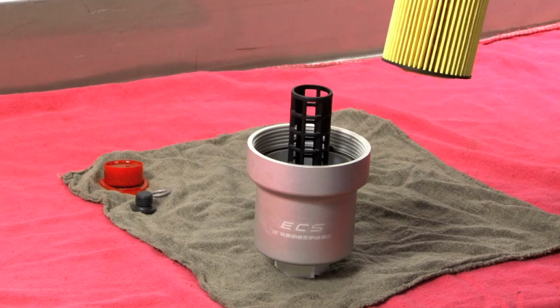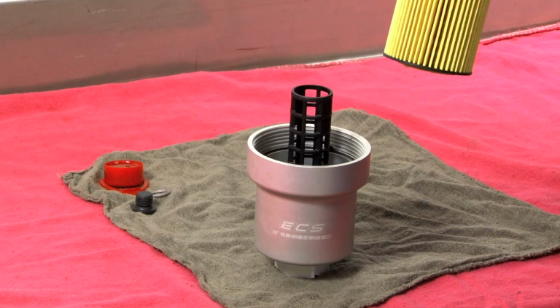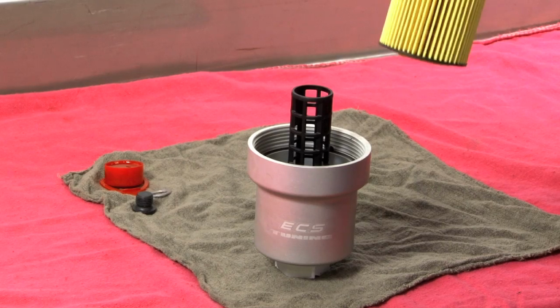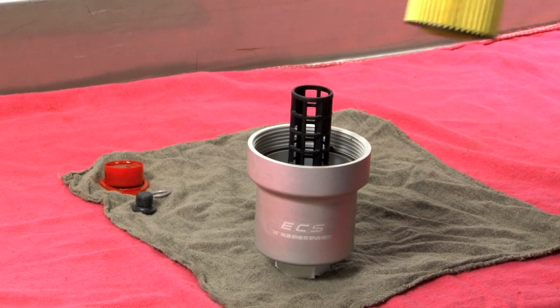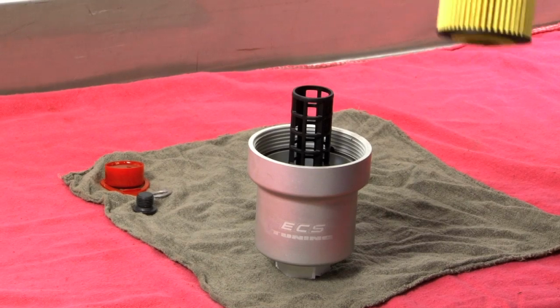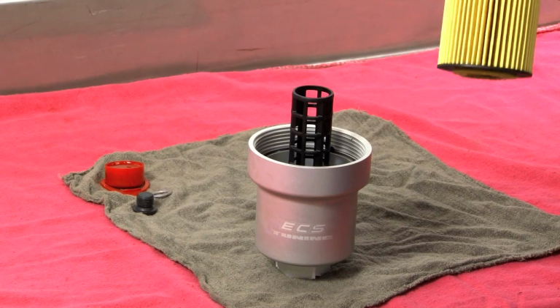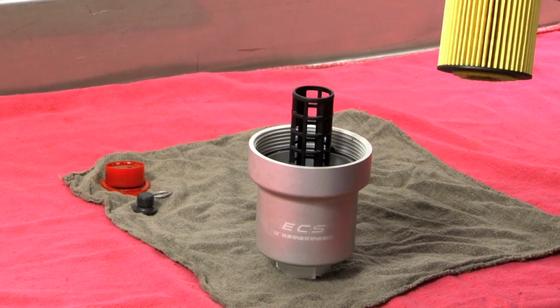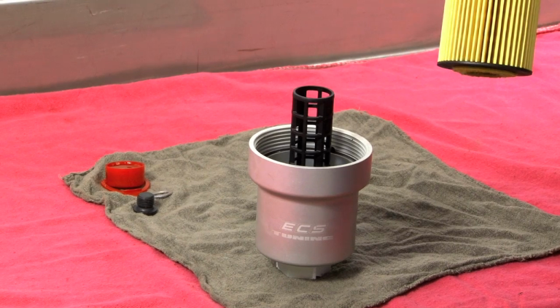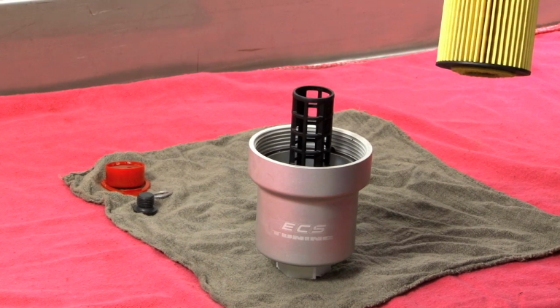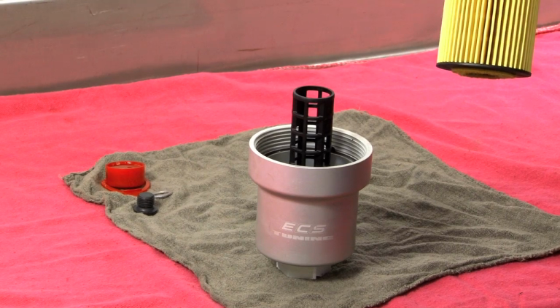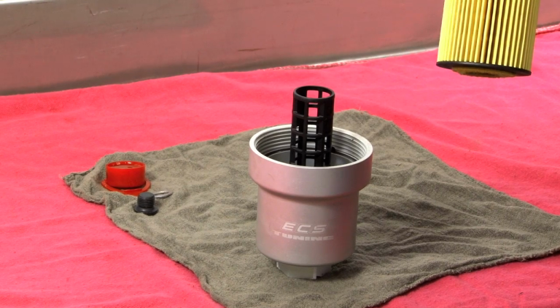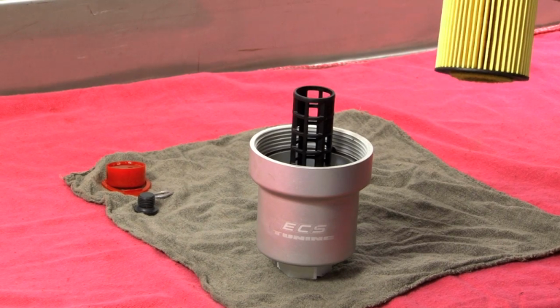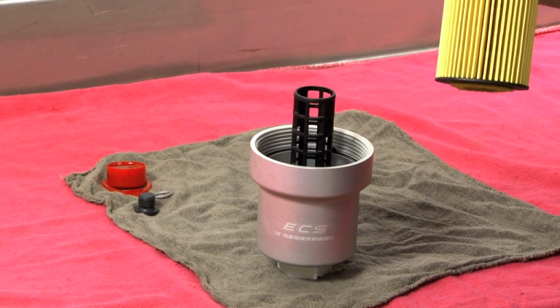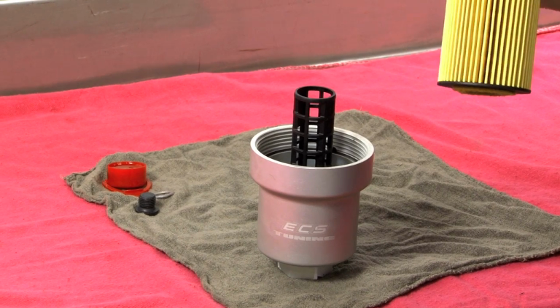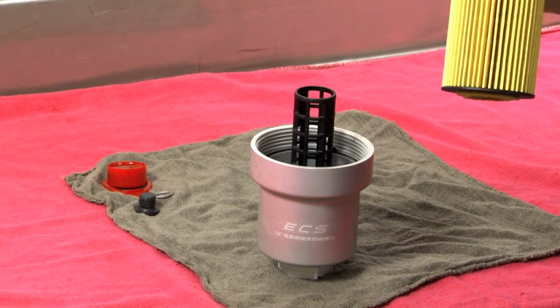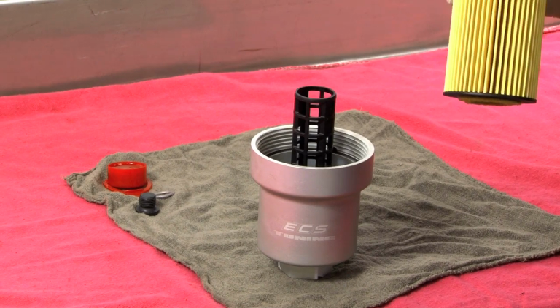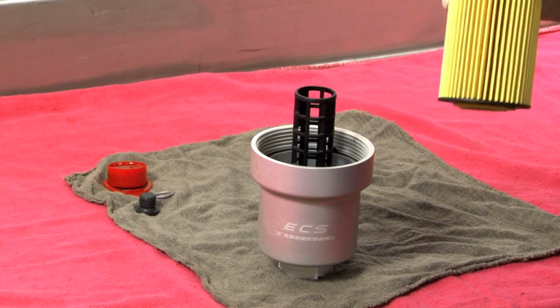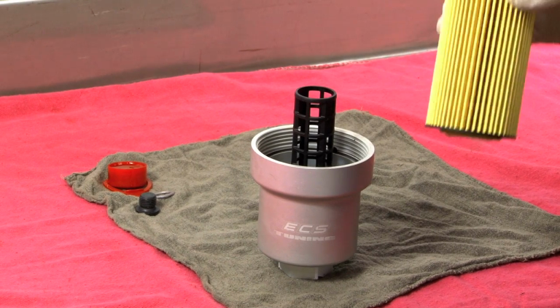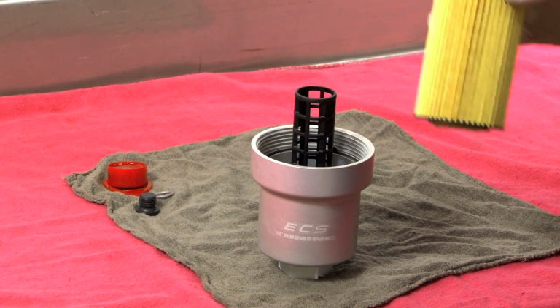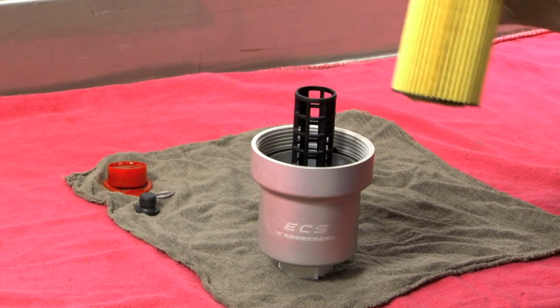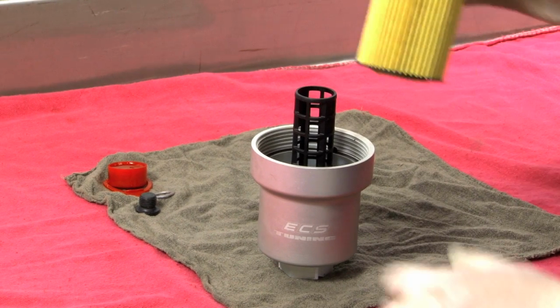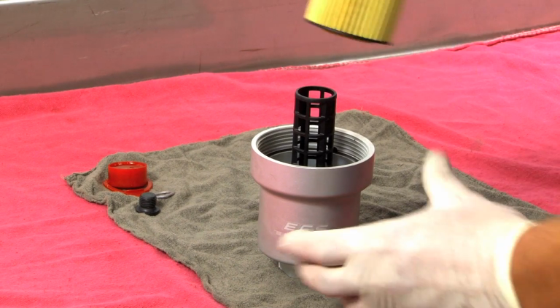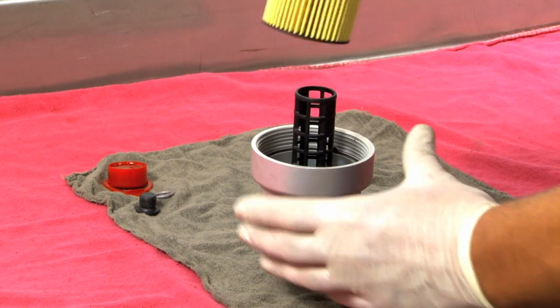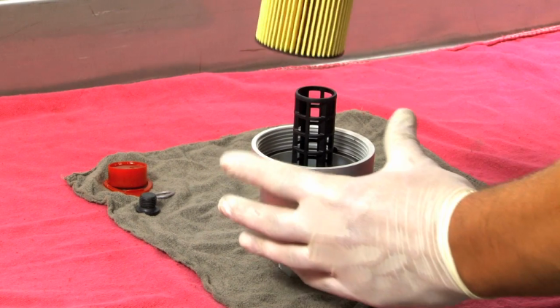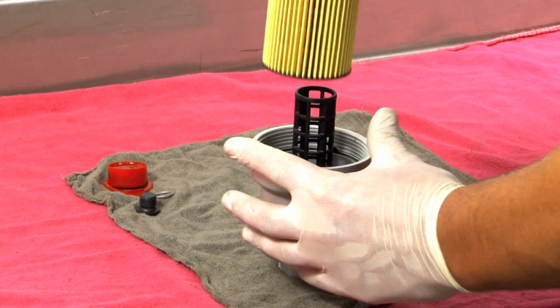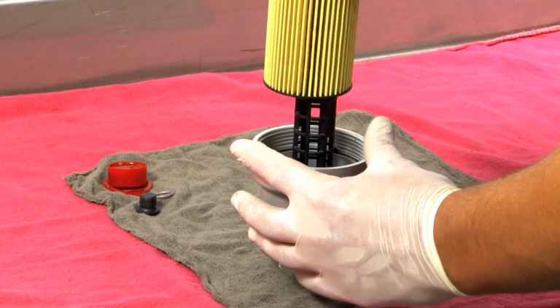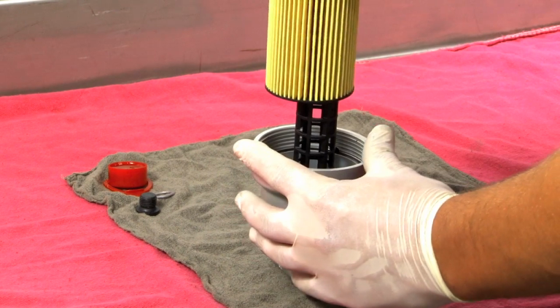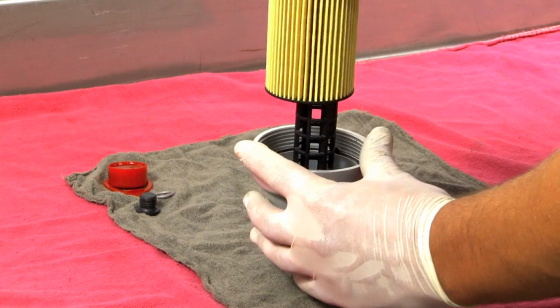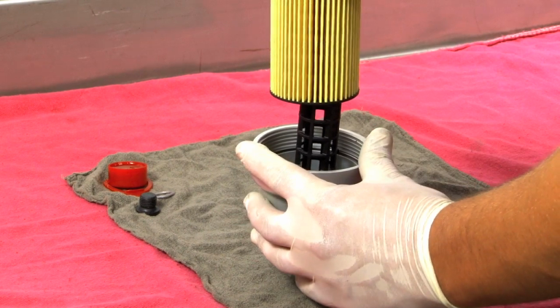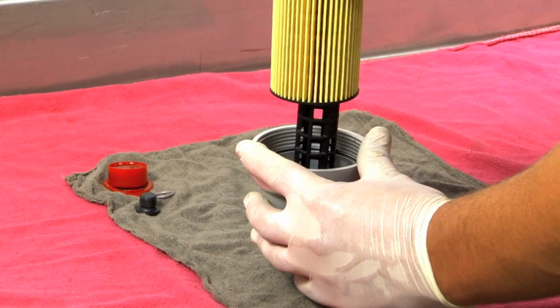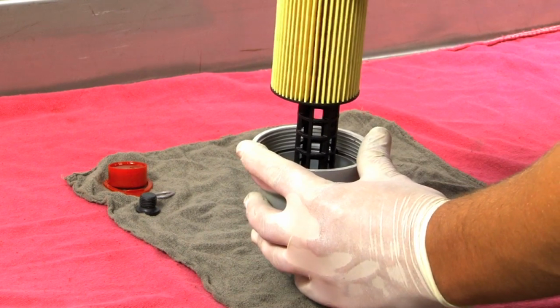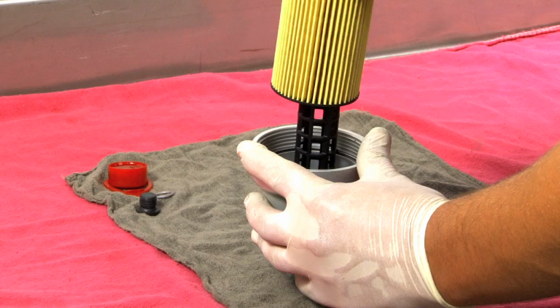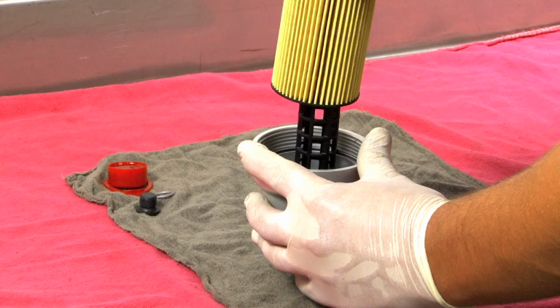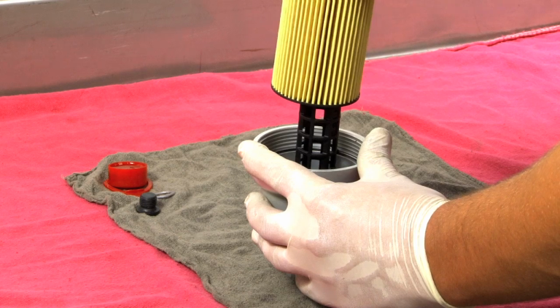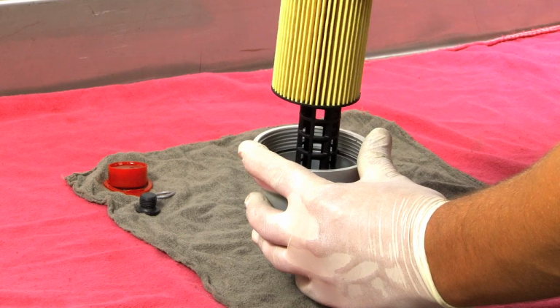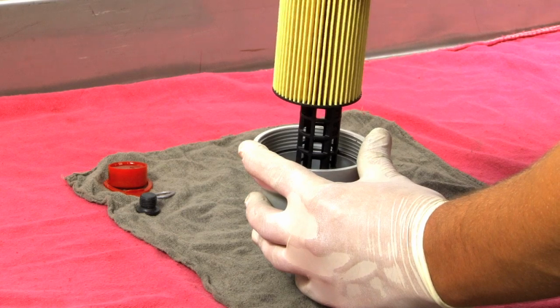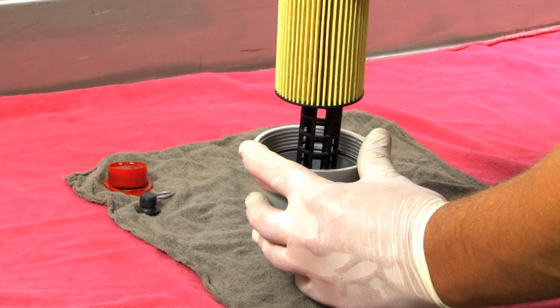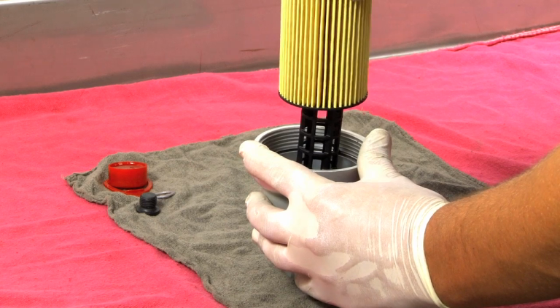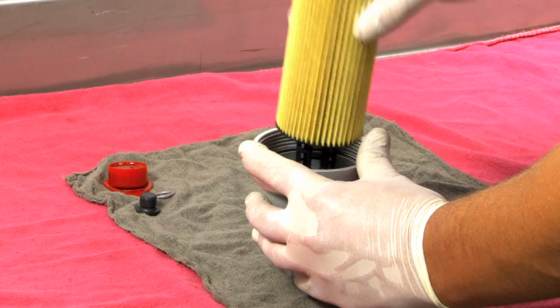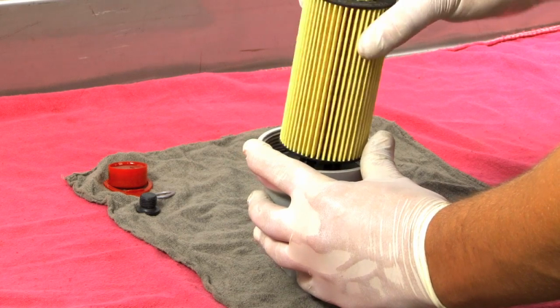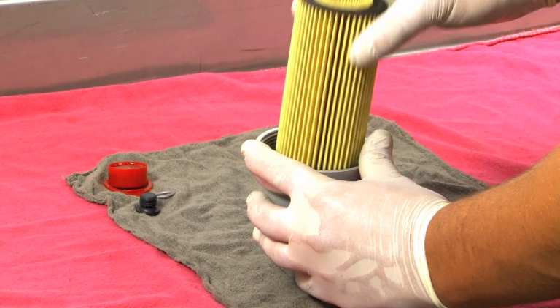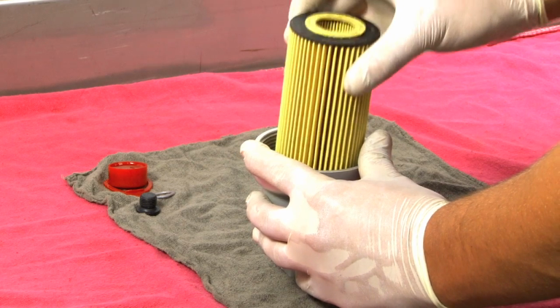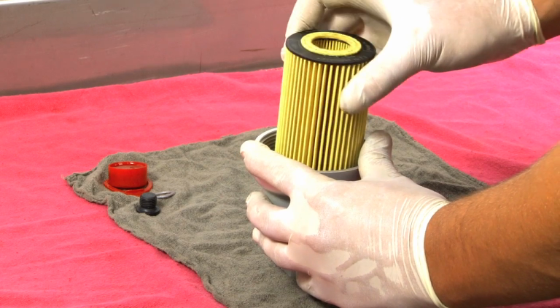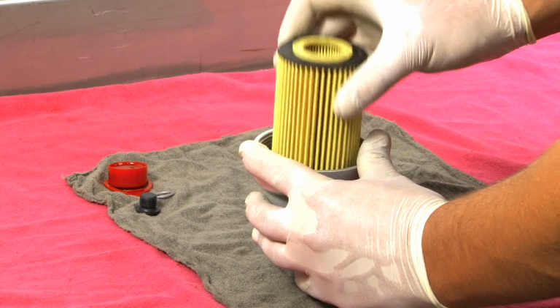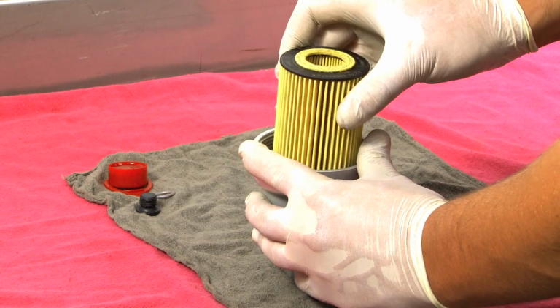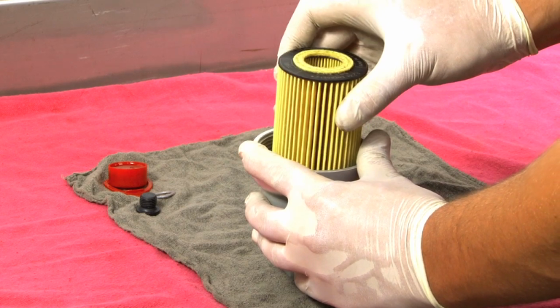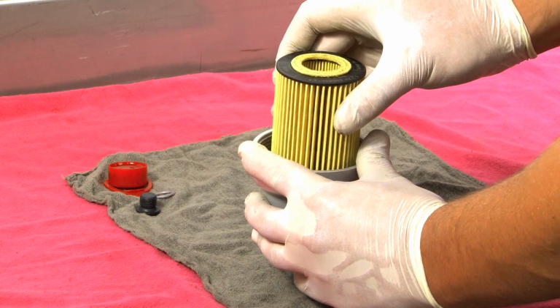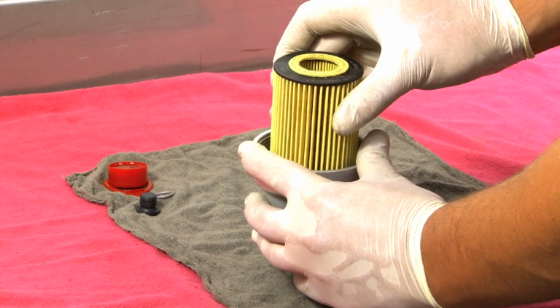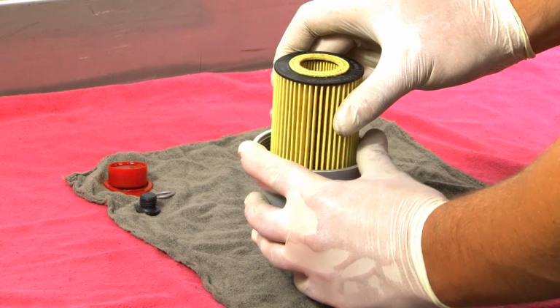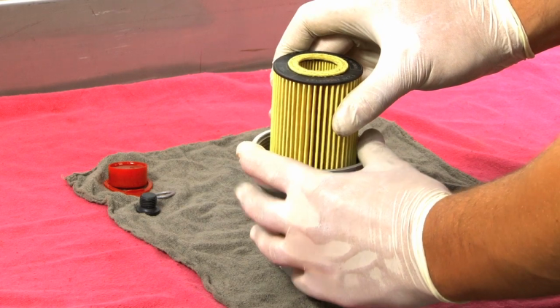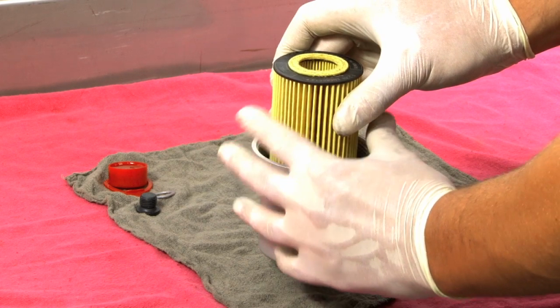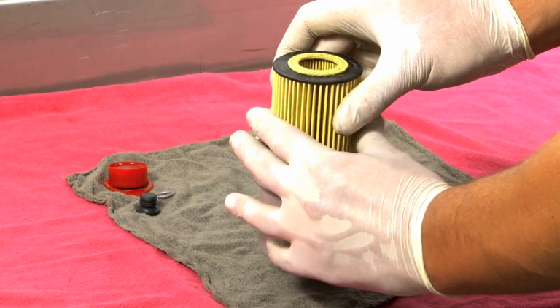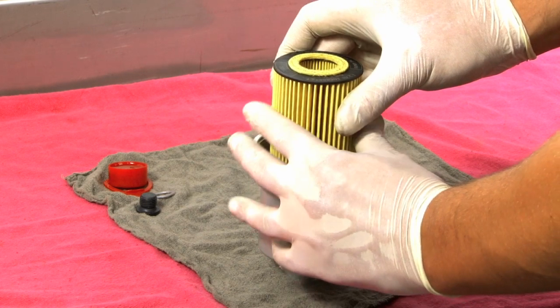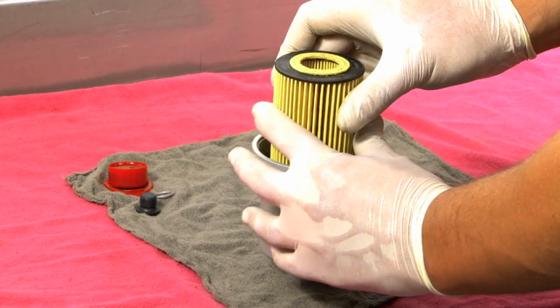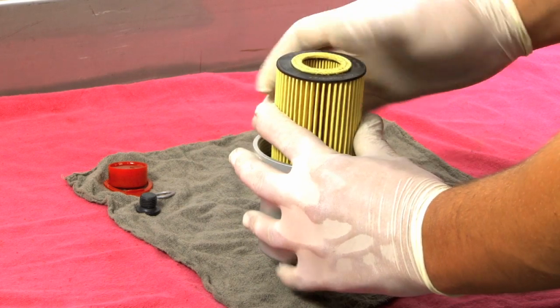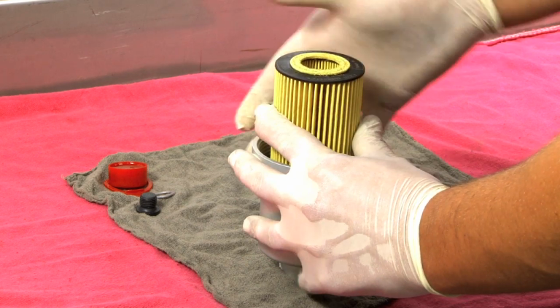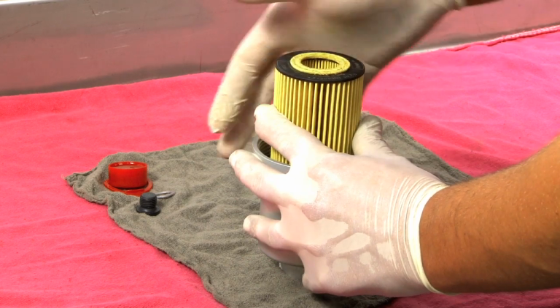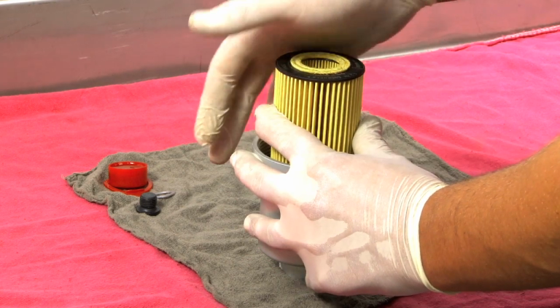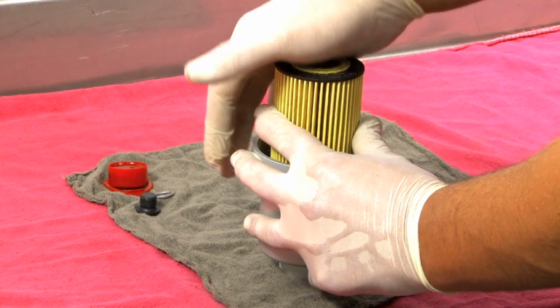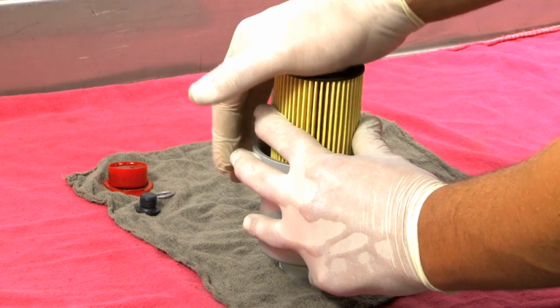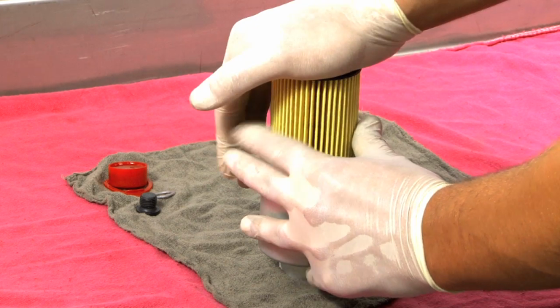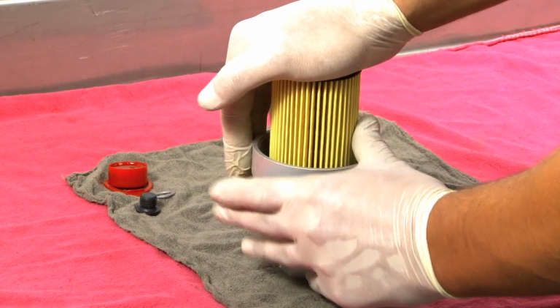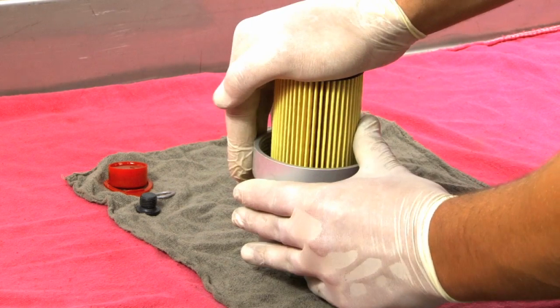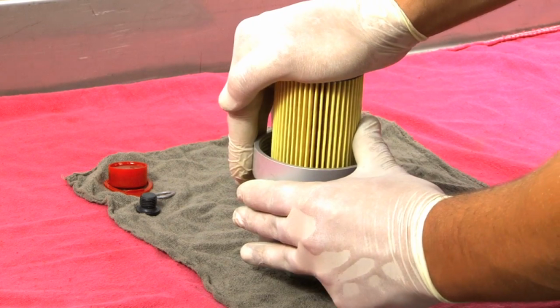Now it's time to install your oil filter. Simply slide the oil filter down the insert and make sure it snaps in.